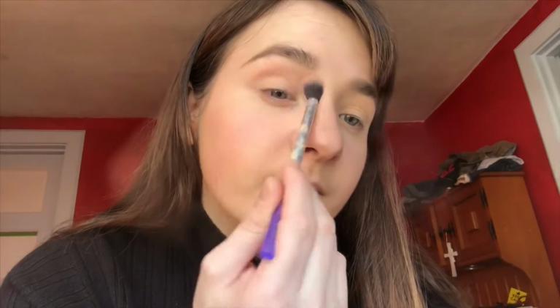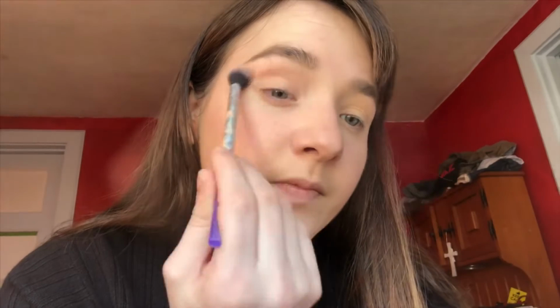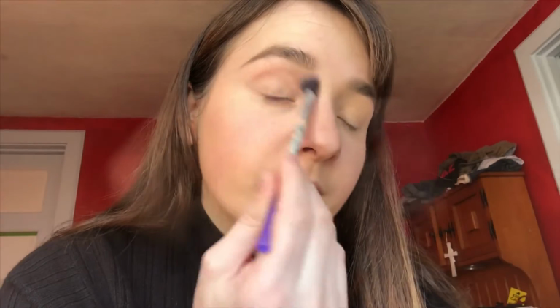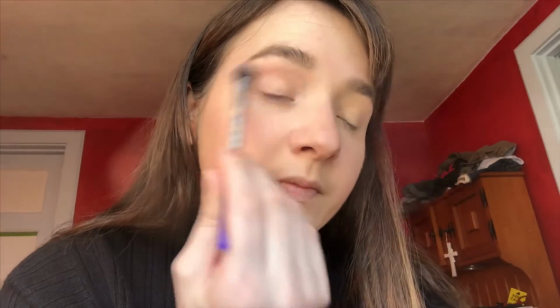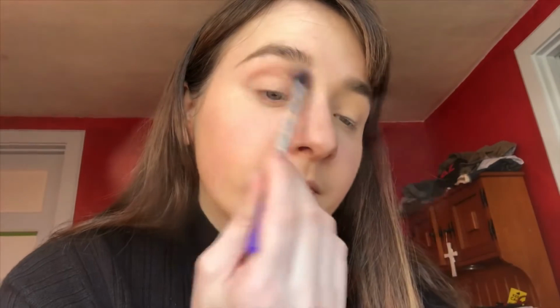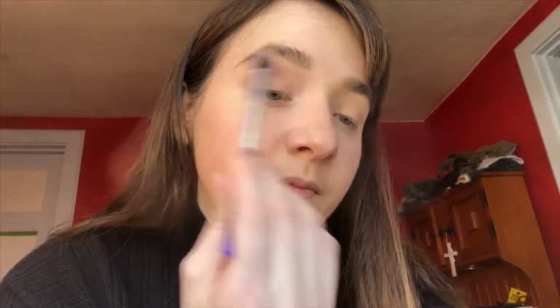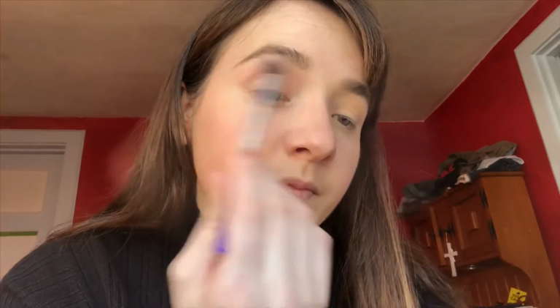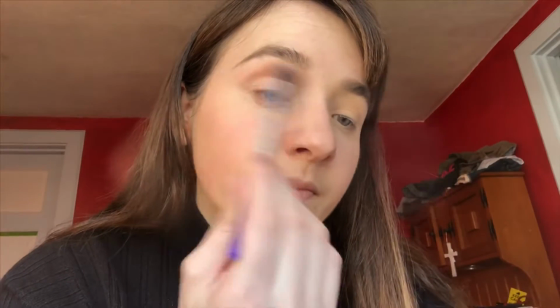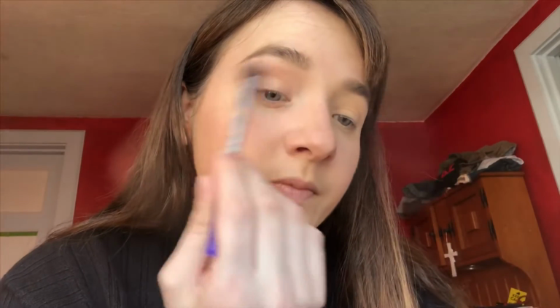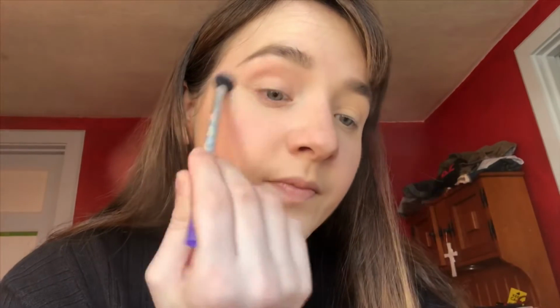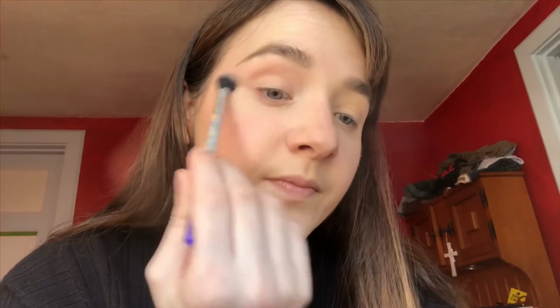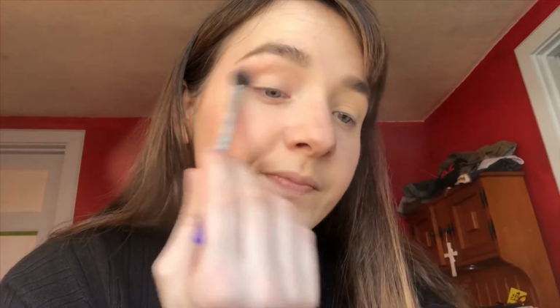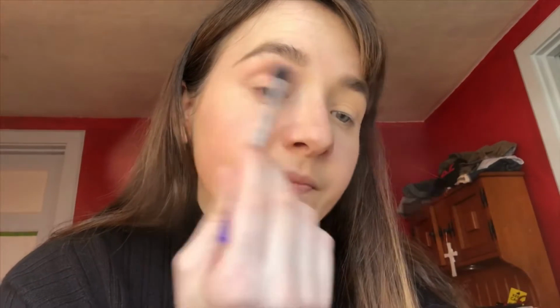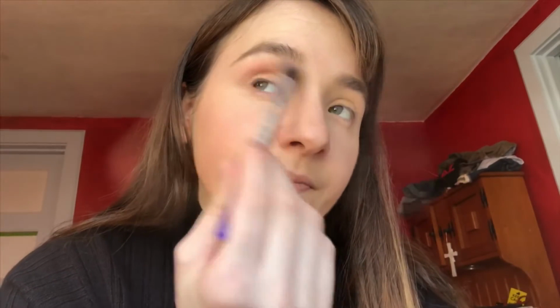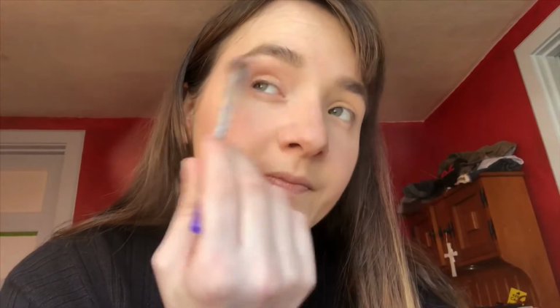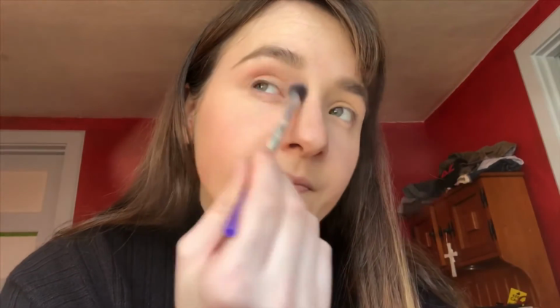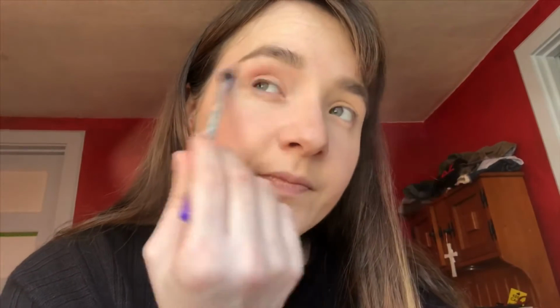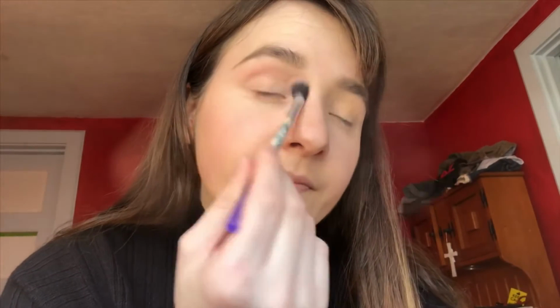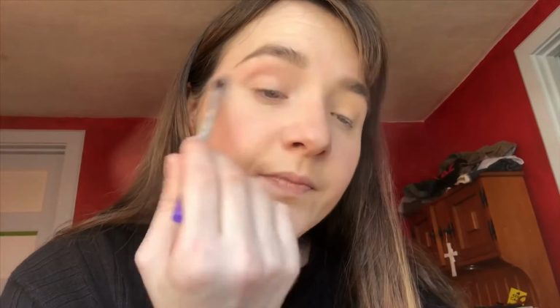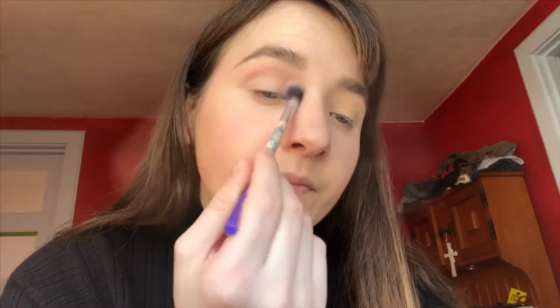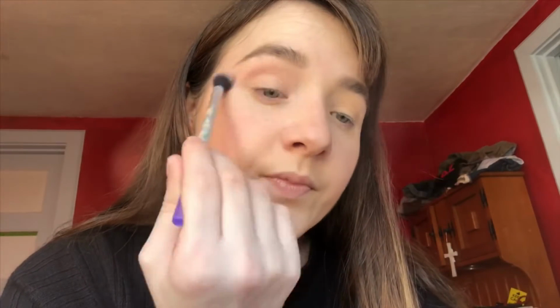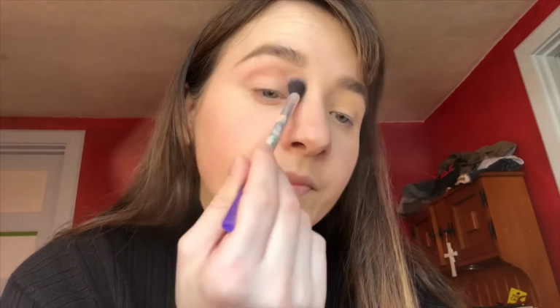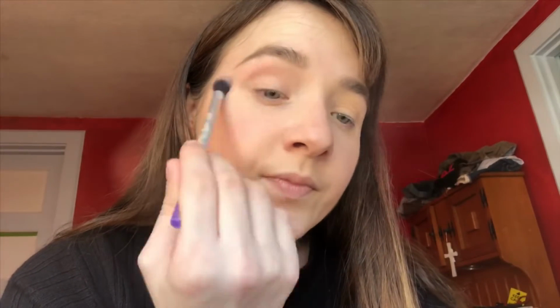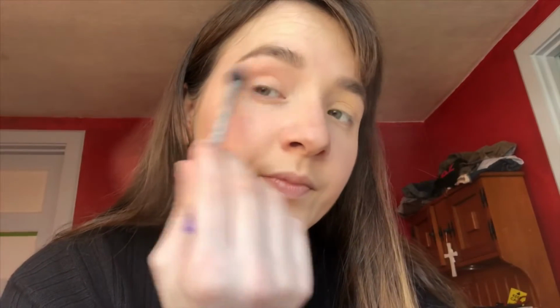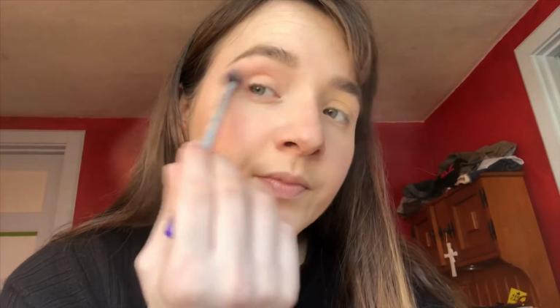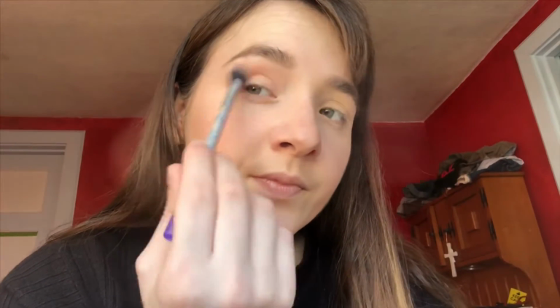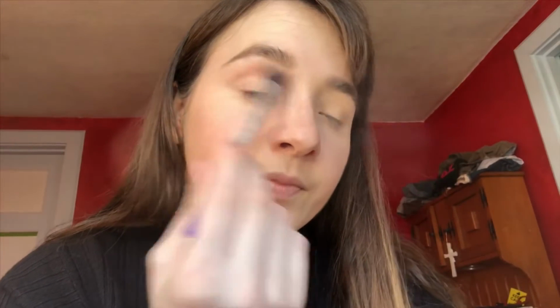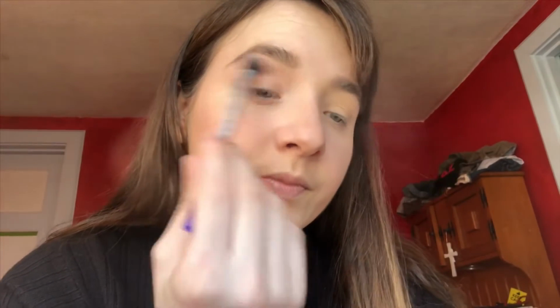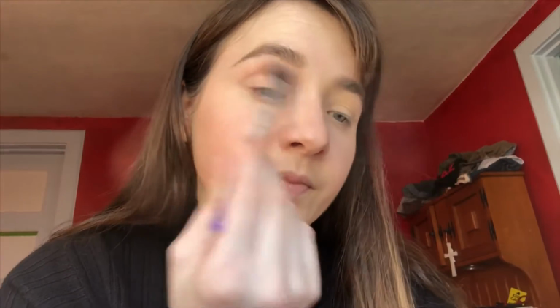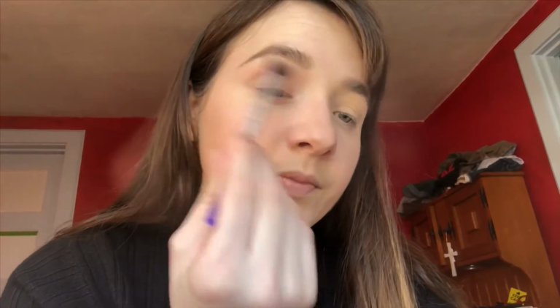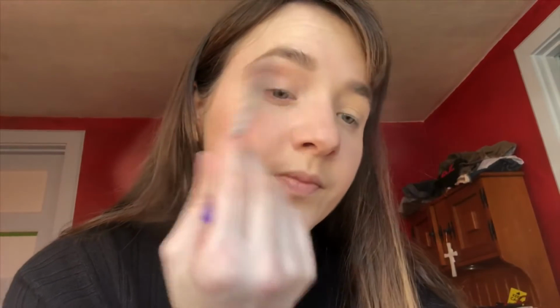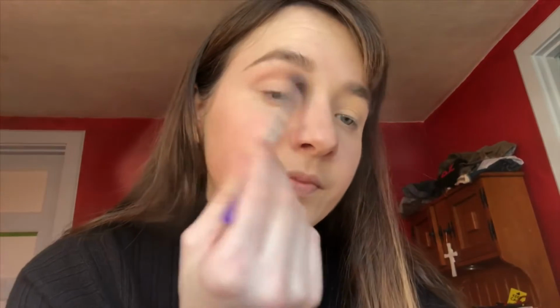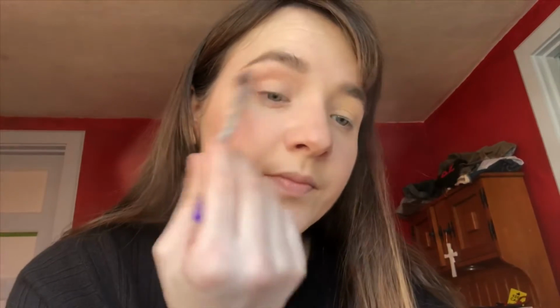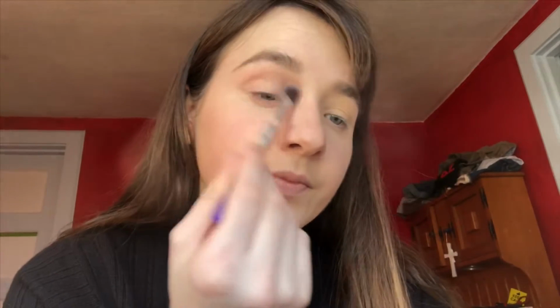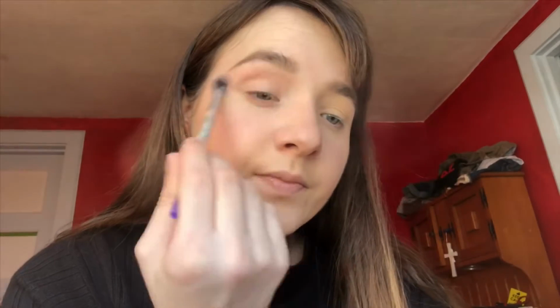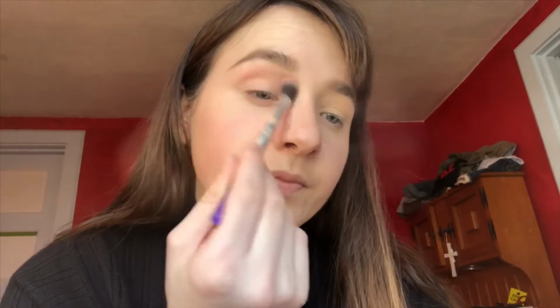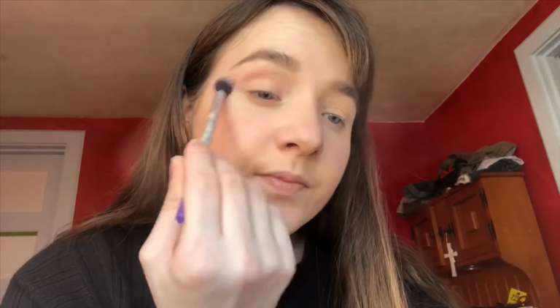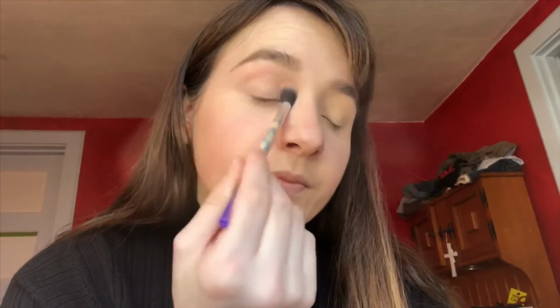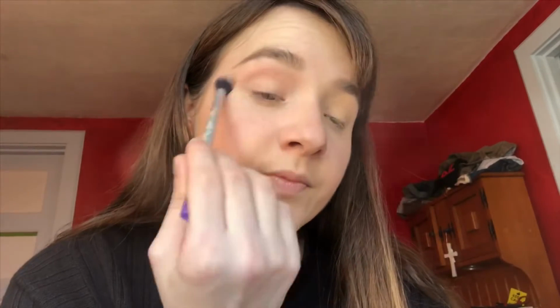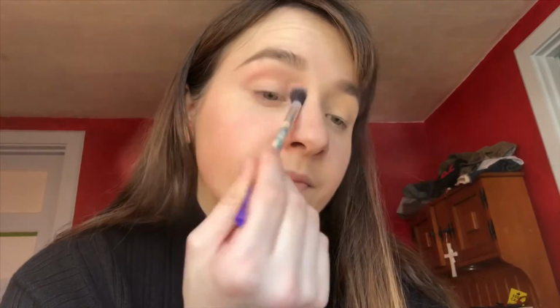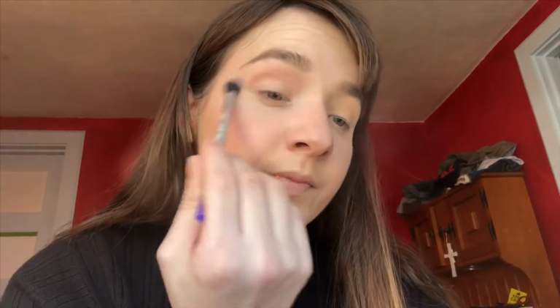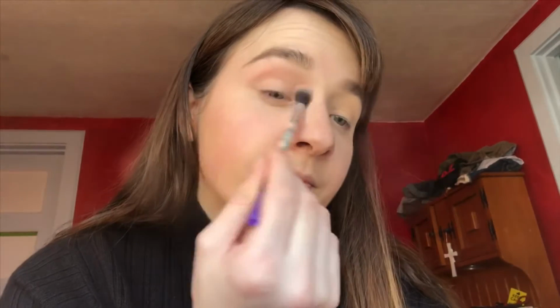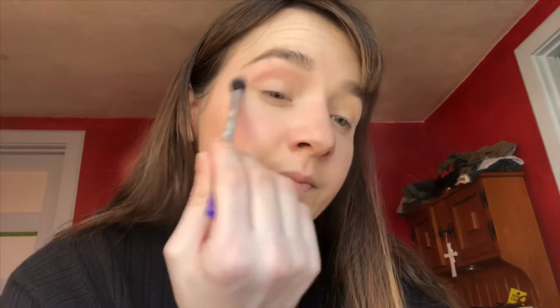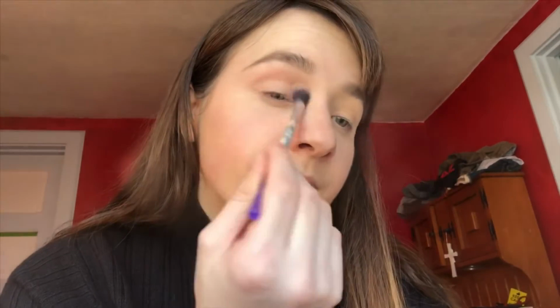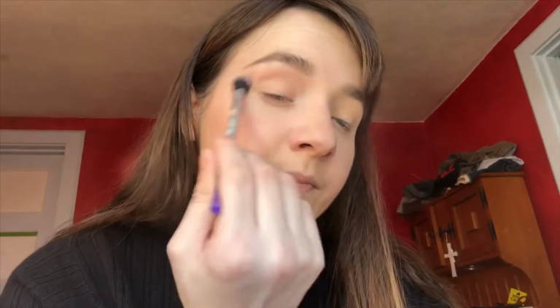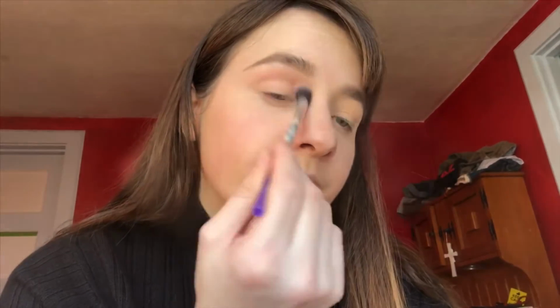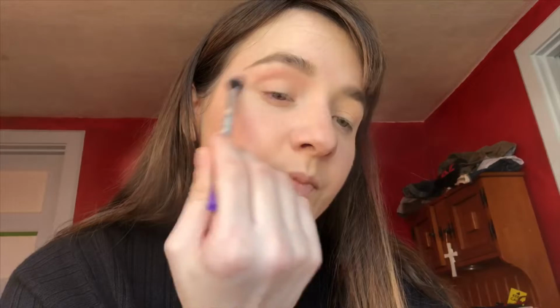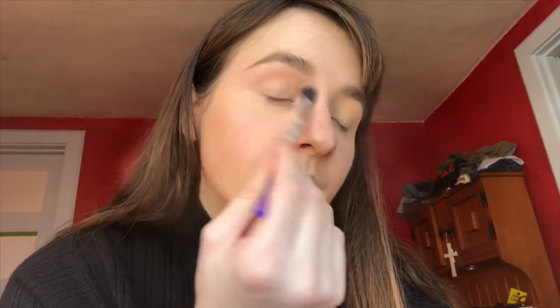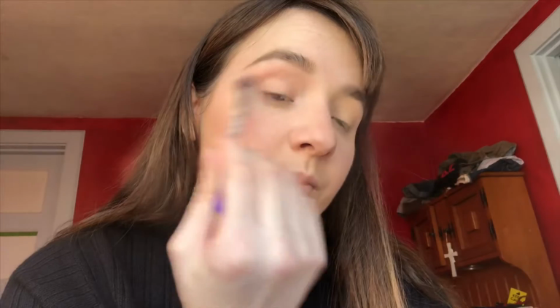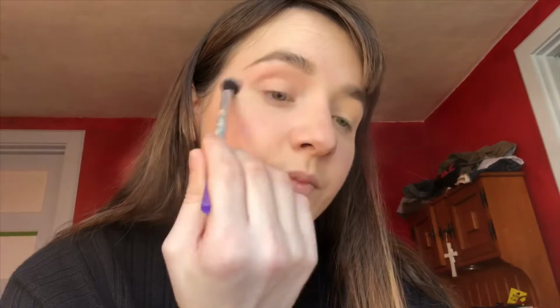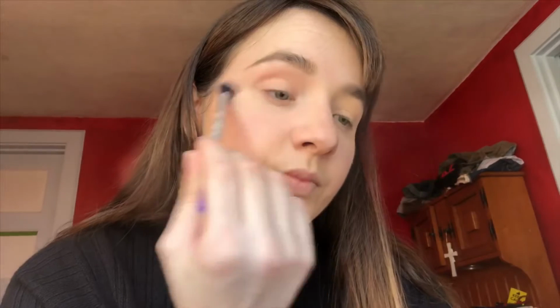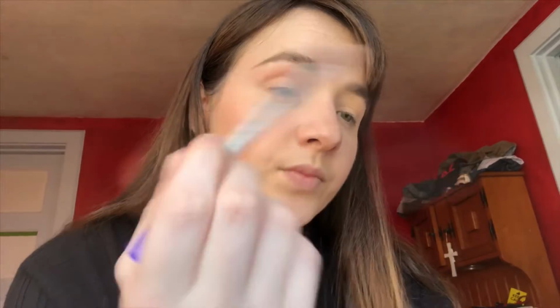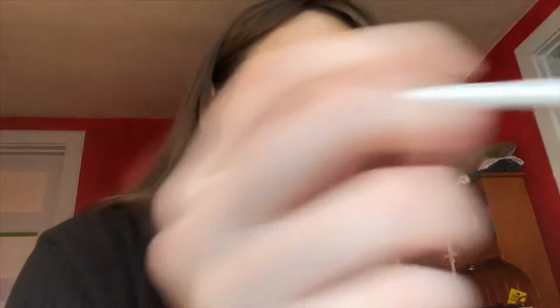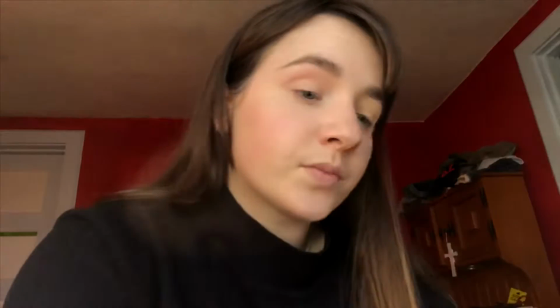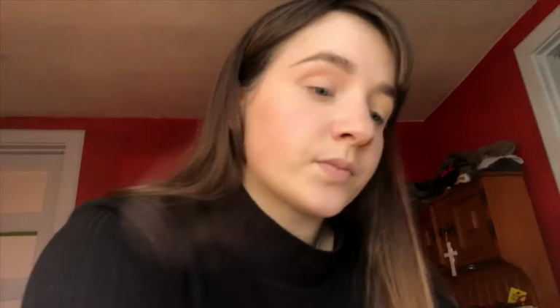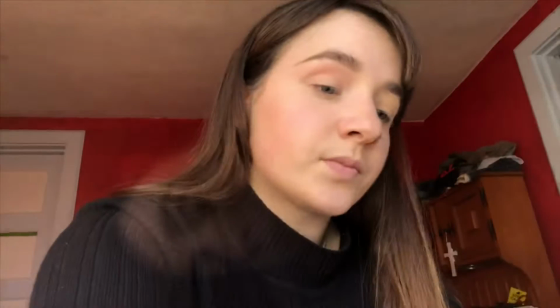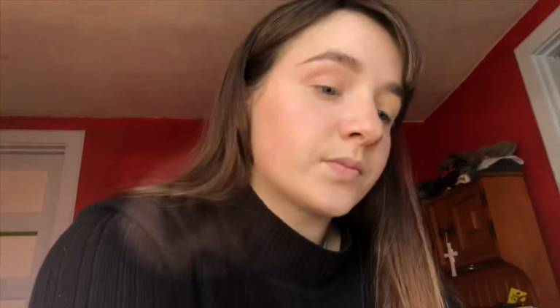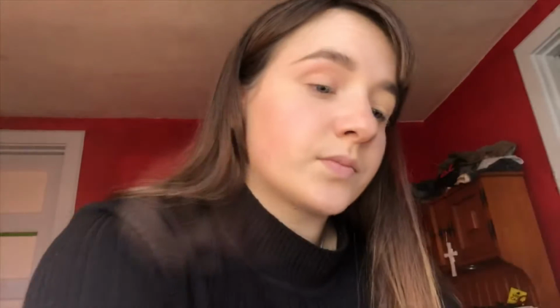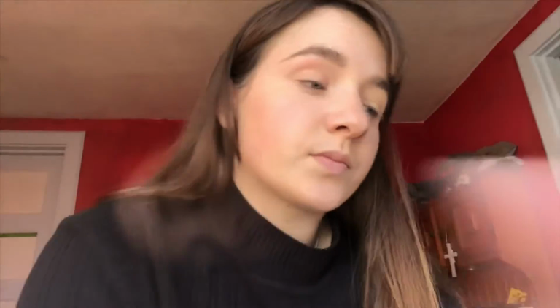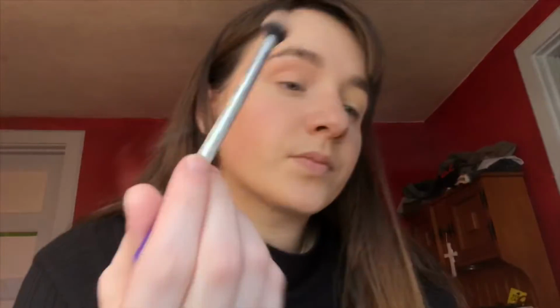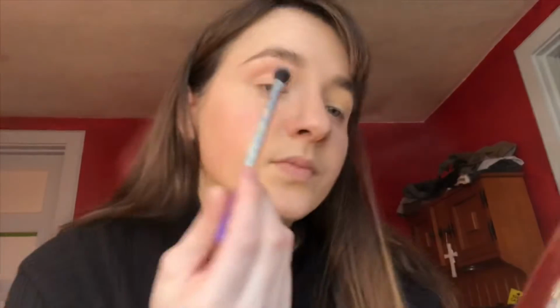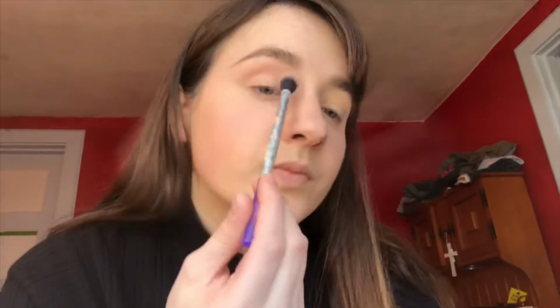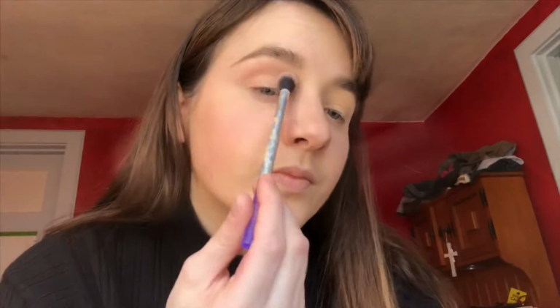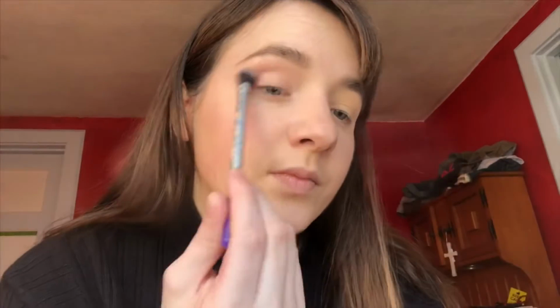Hey guys, welcome back to my channel. I'm going to do a voiceover right now because I am...